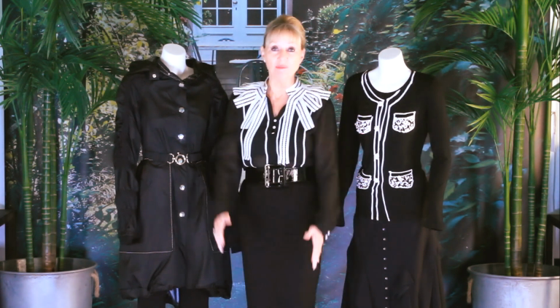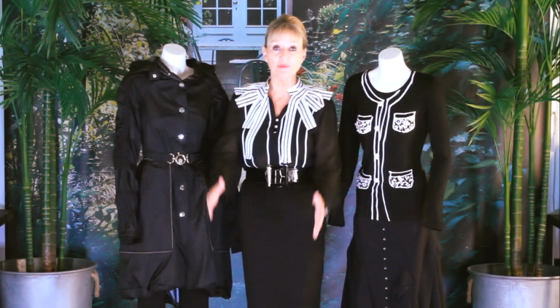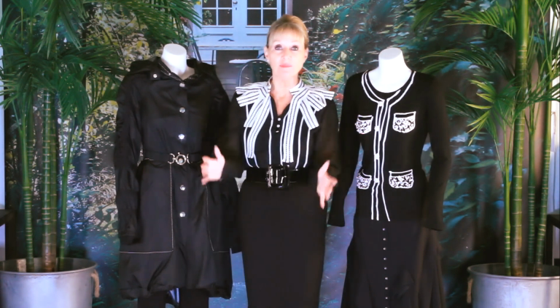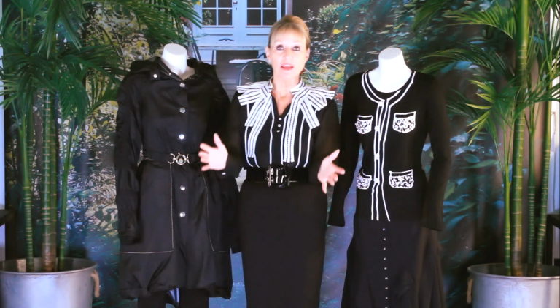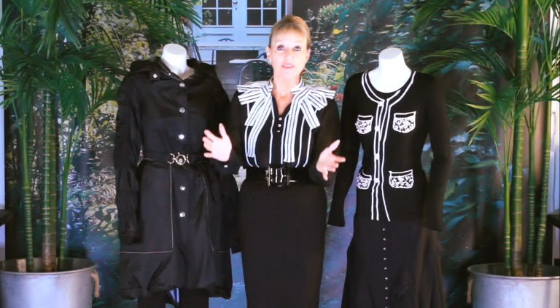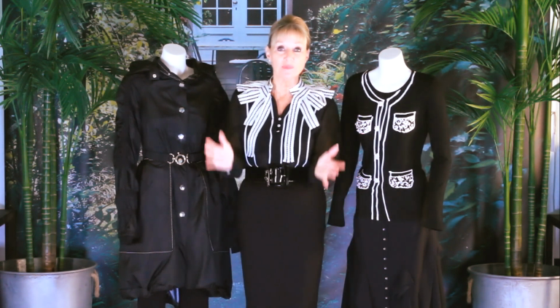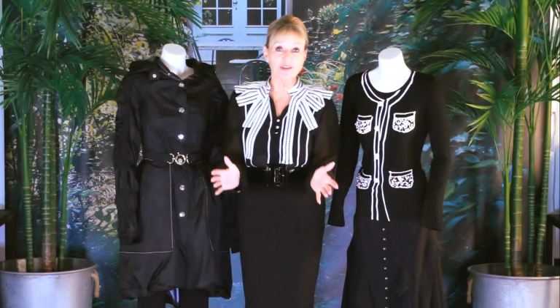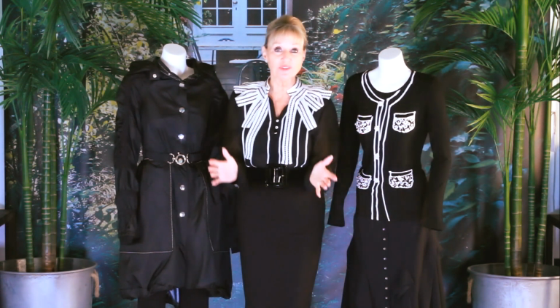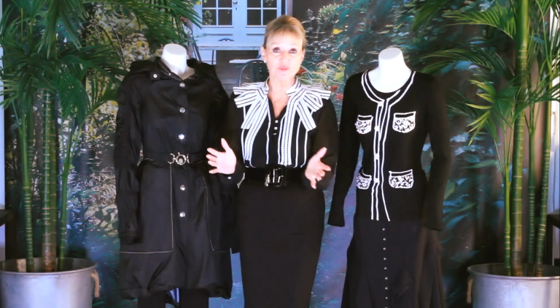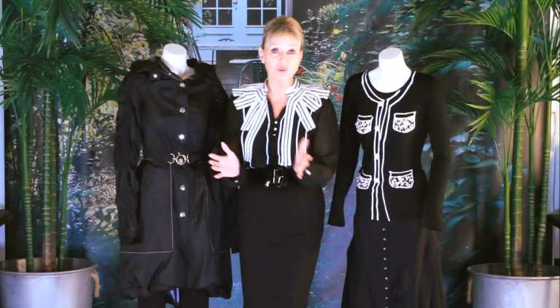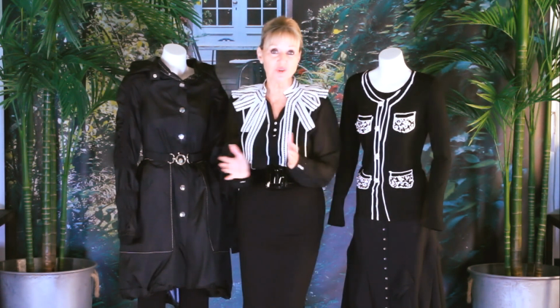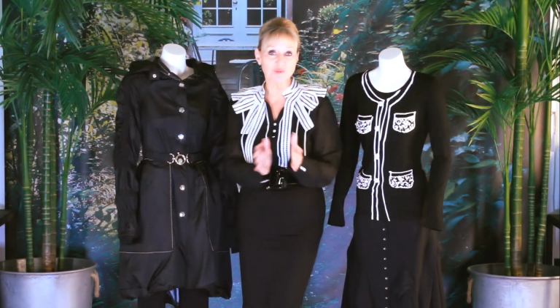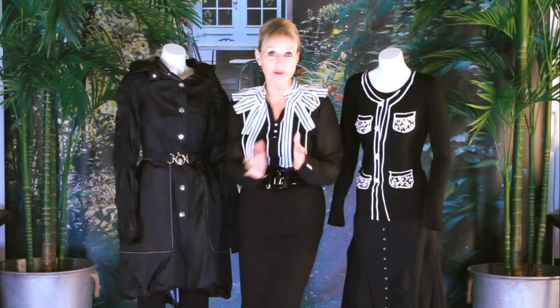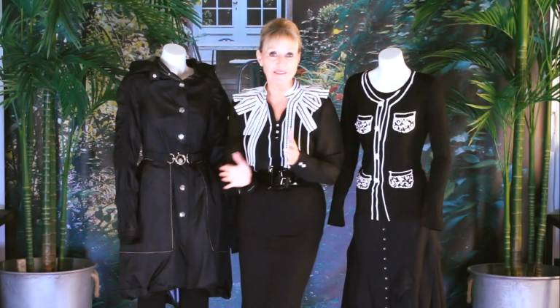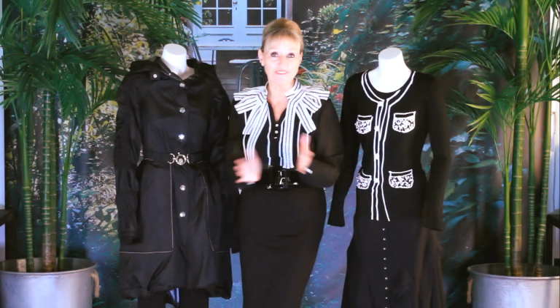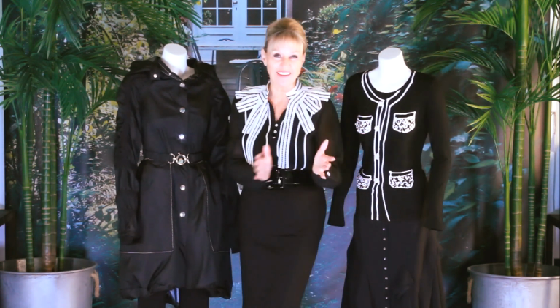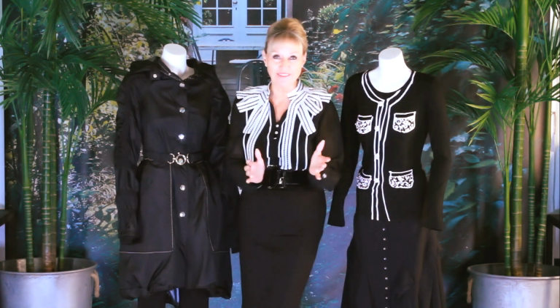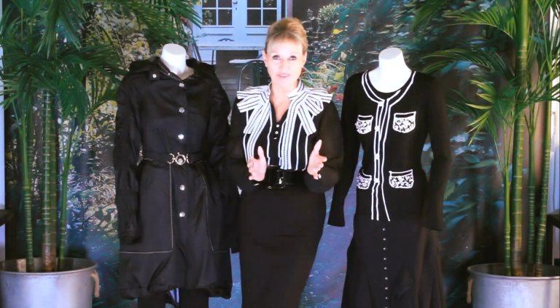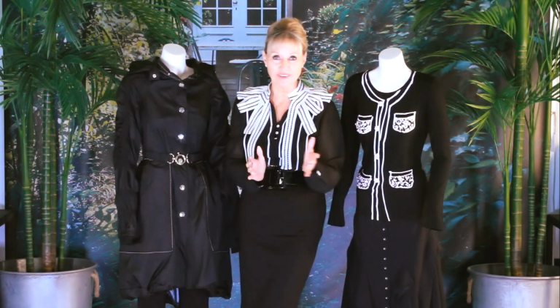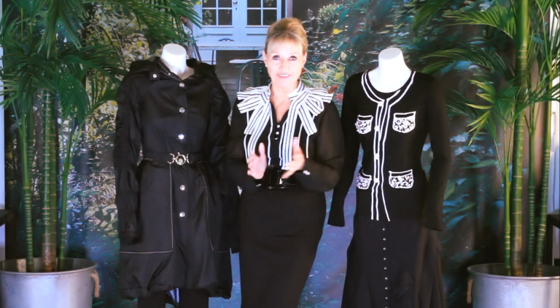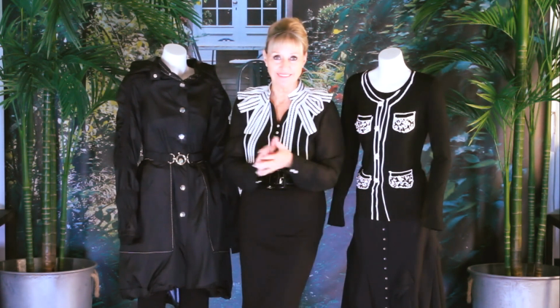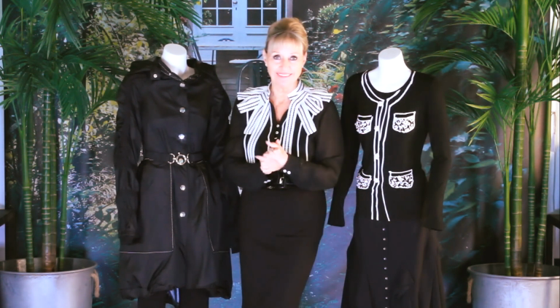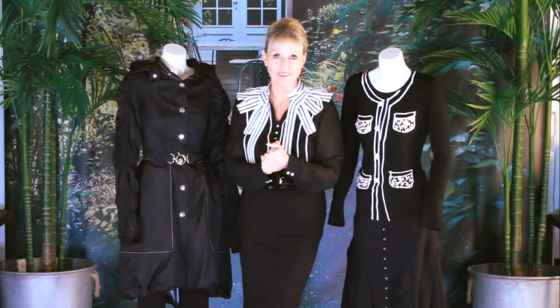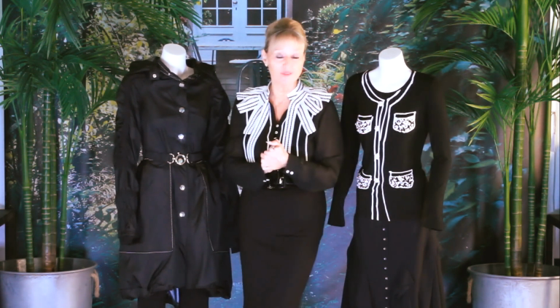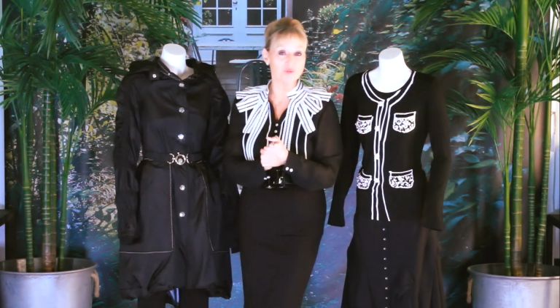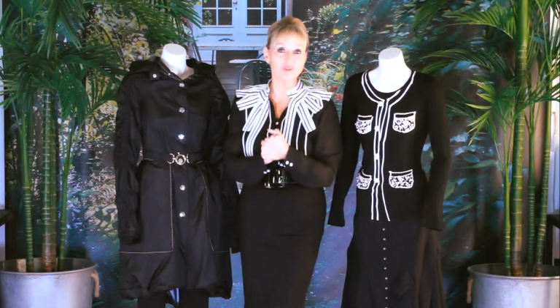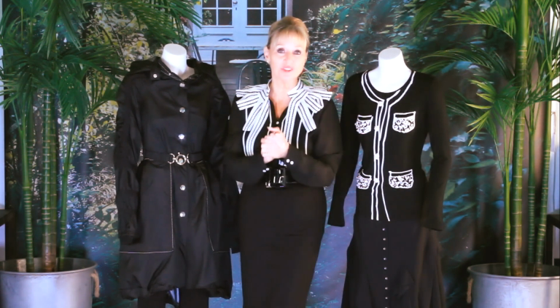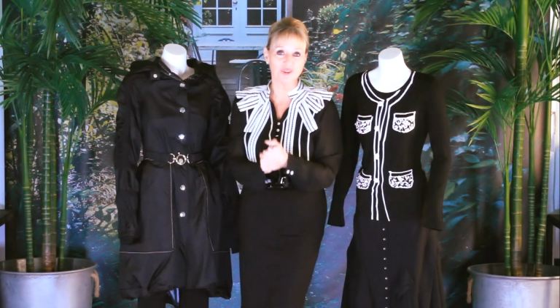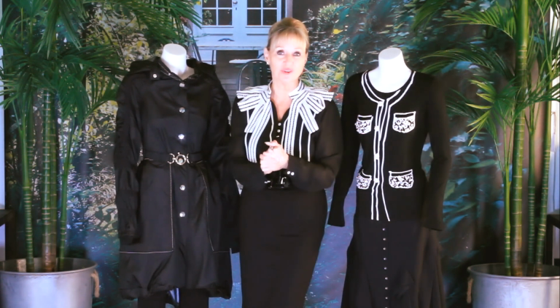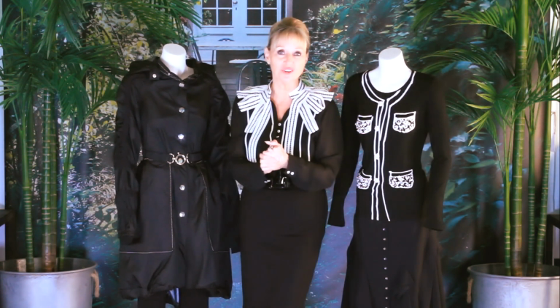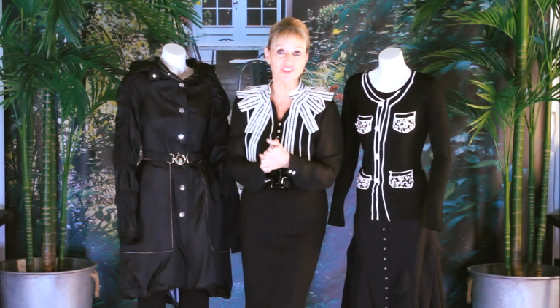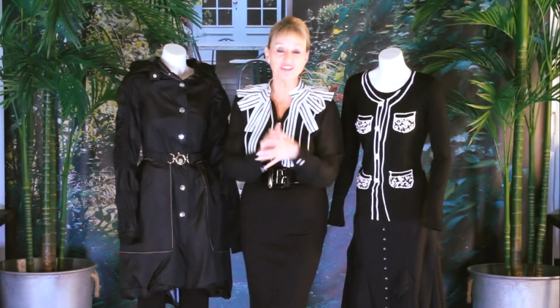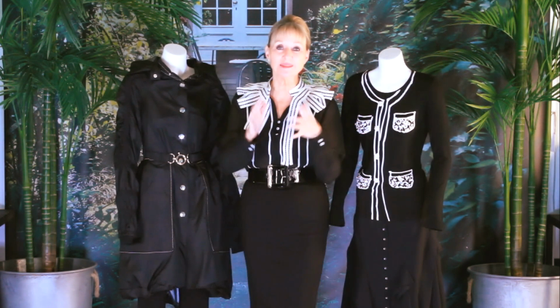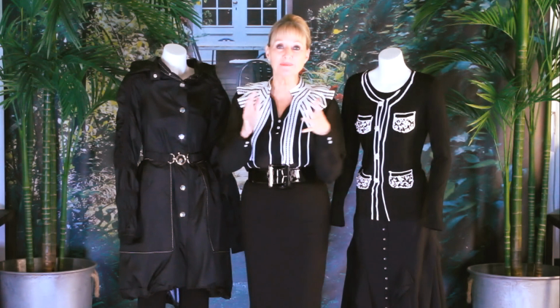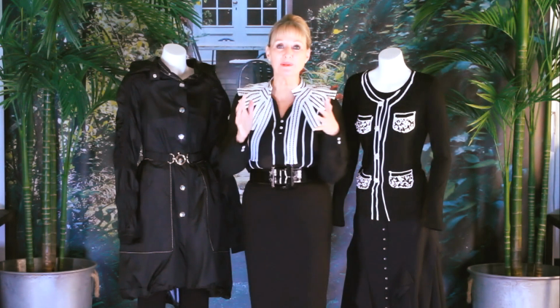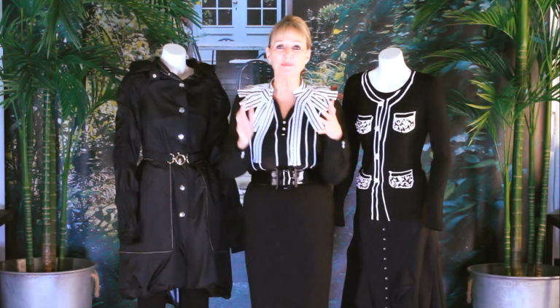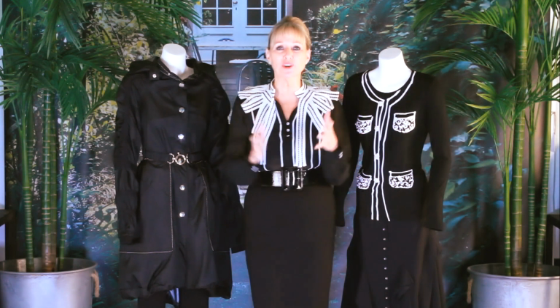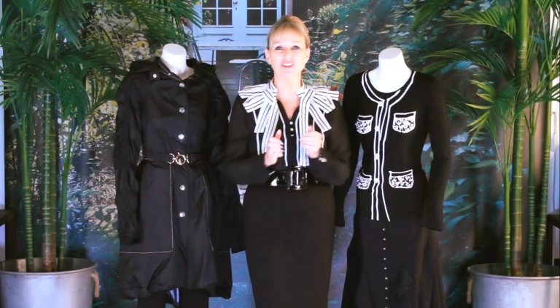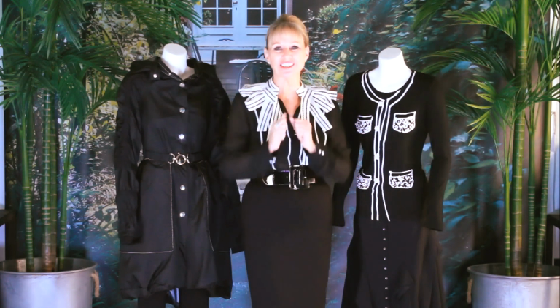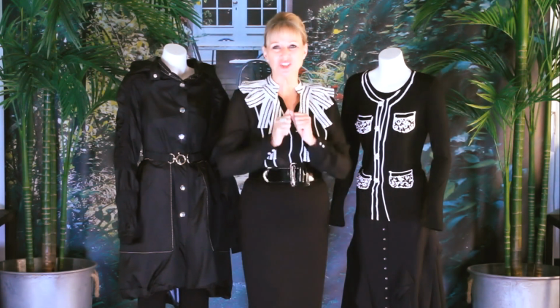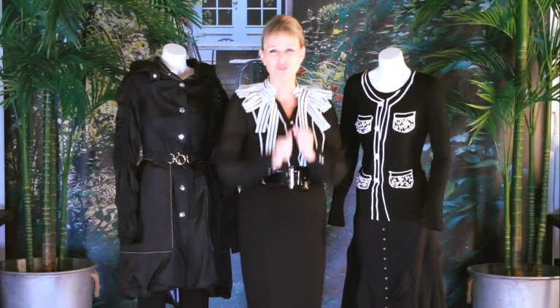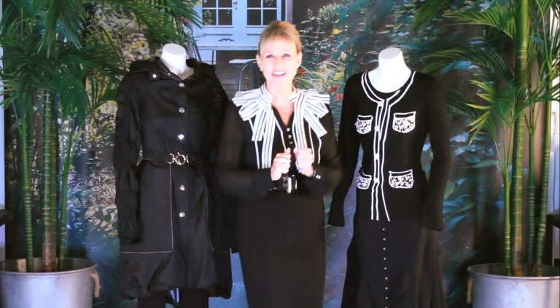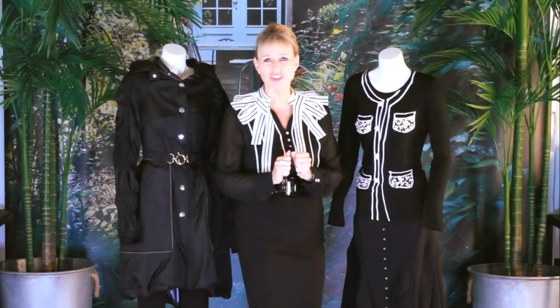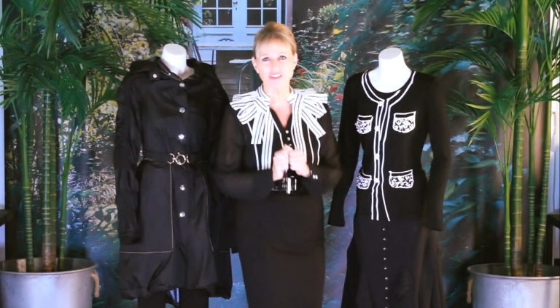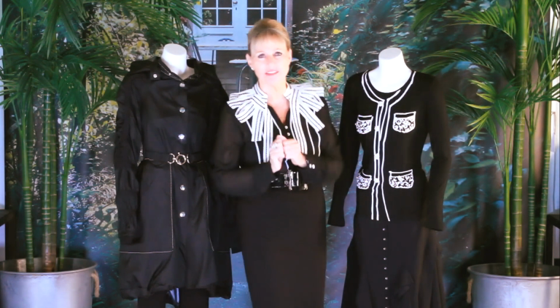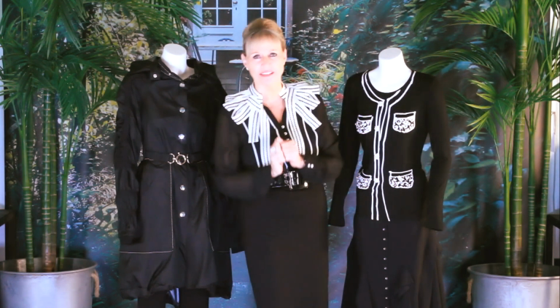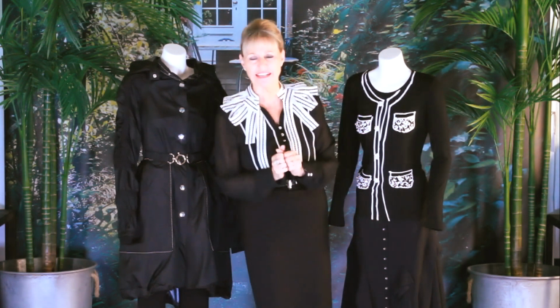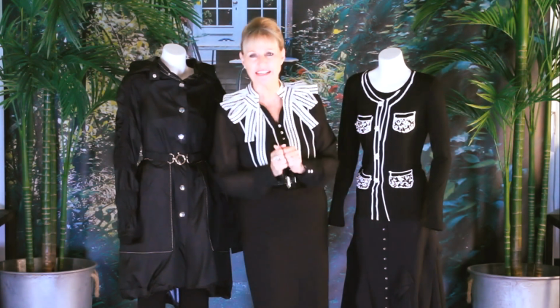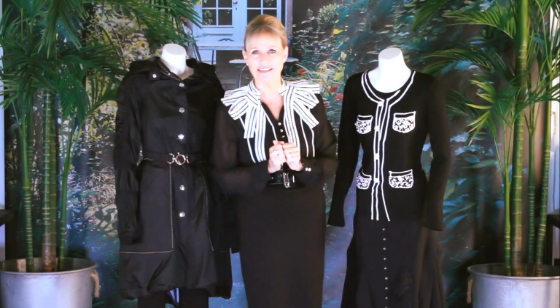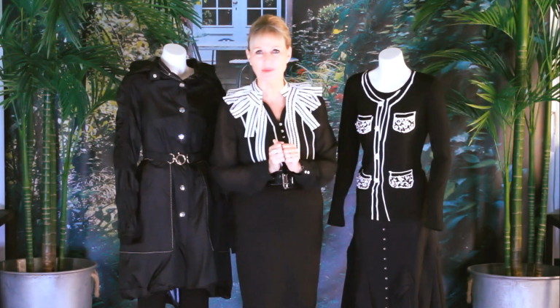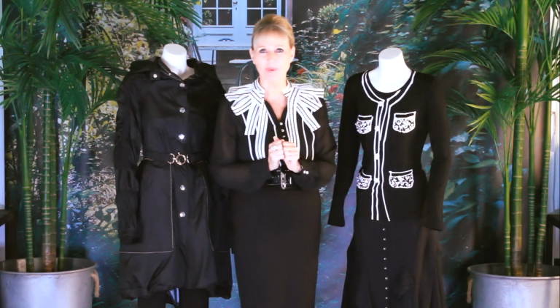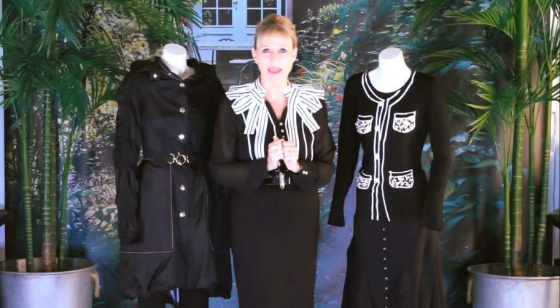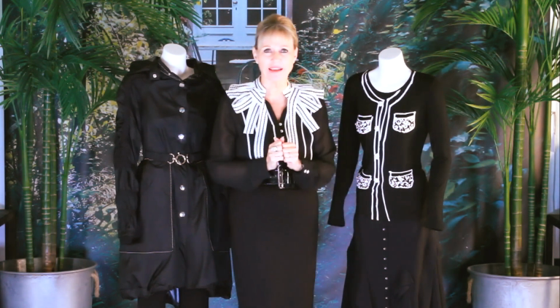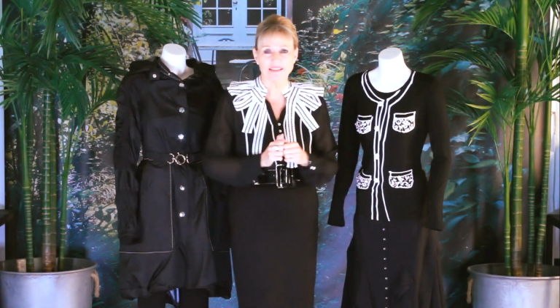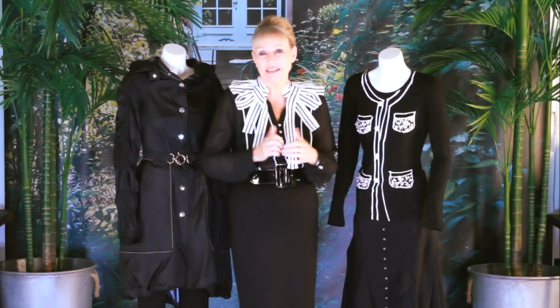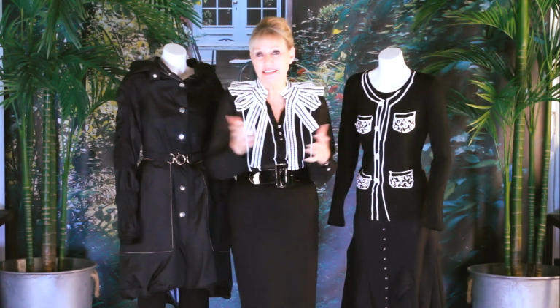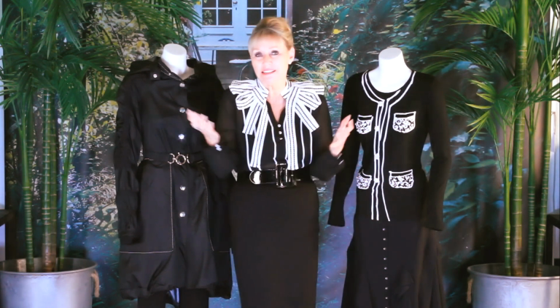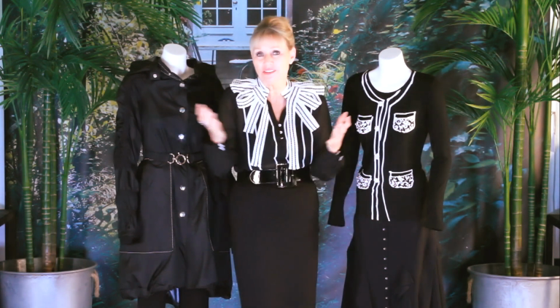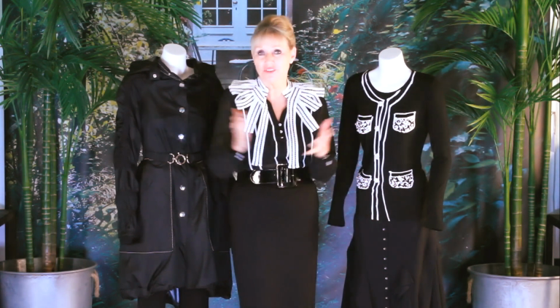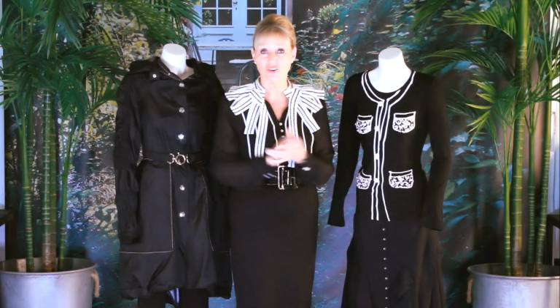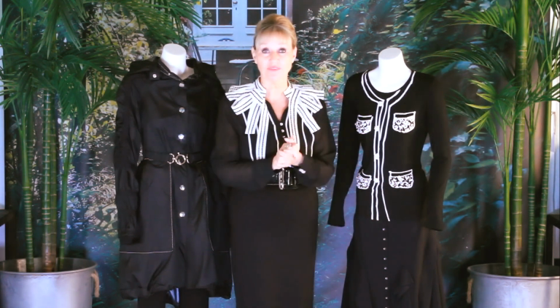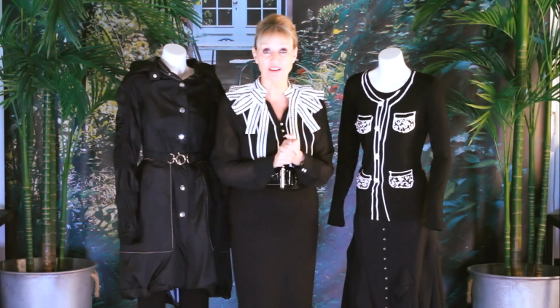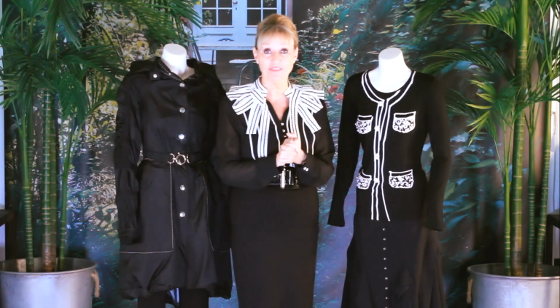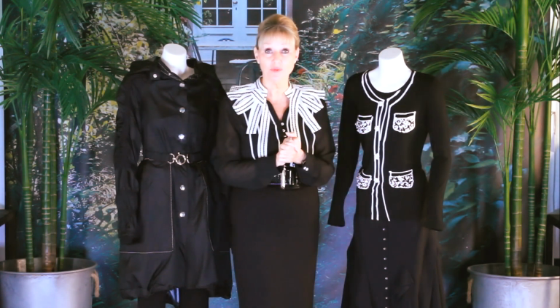The pencil skirt is my favorite of all the skirts simply because it stretches, it's easy to pack, and it's easy to travel everywhere.